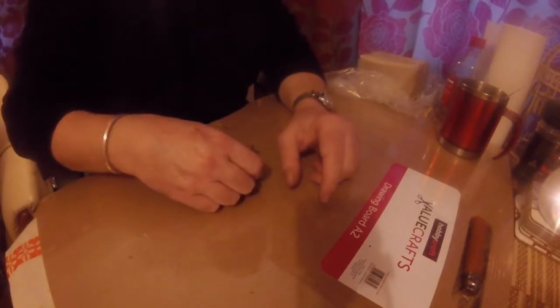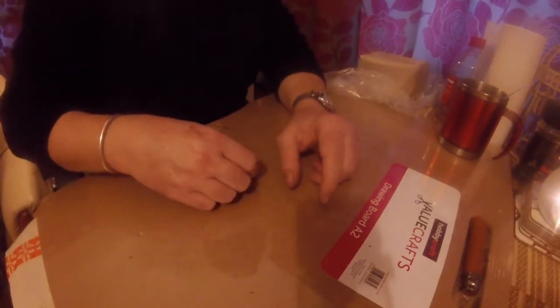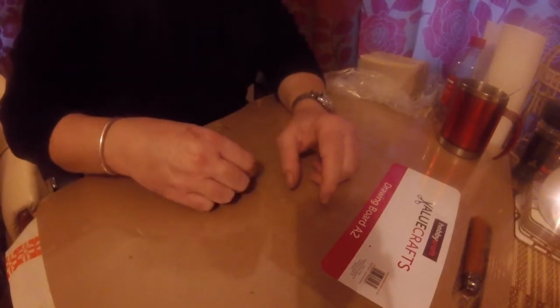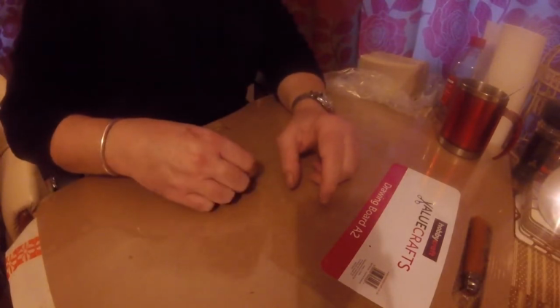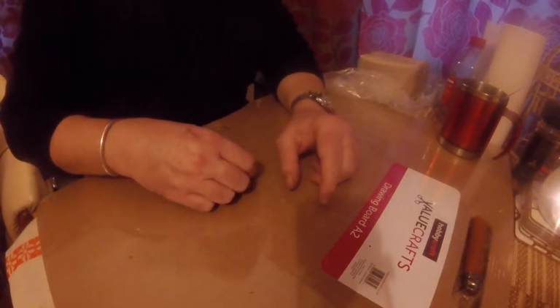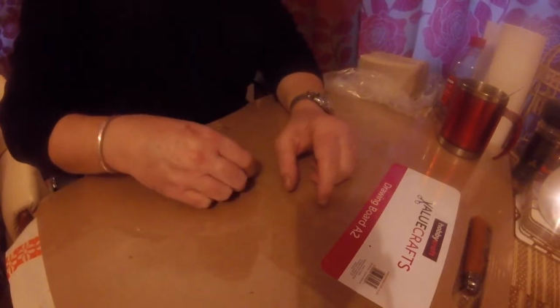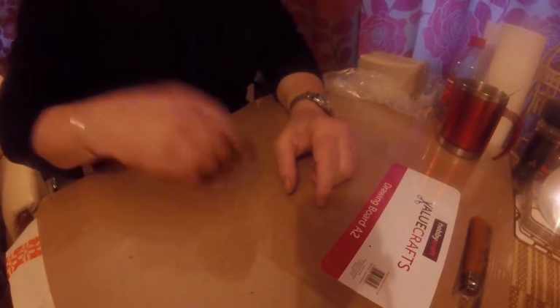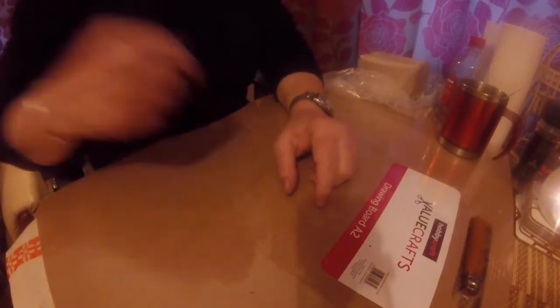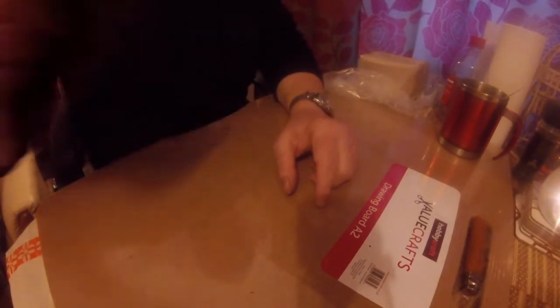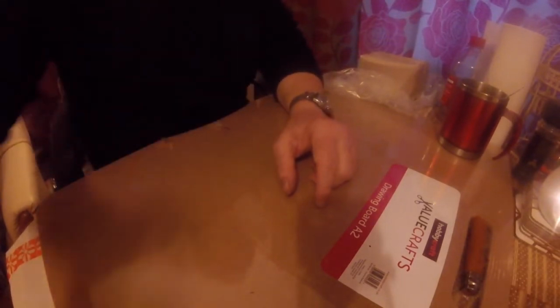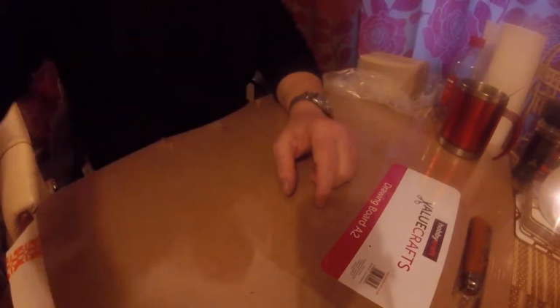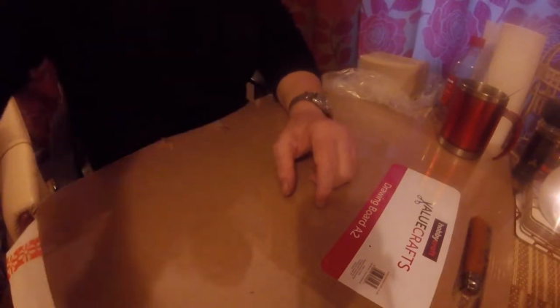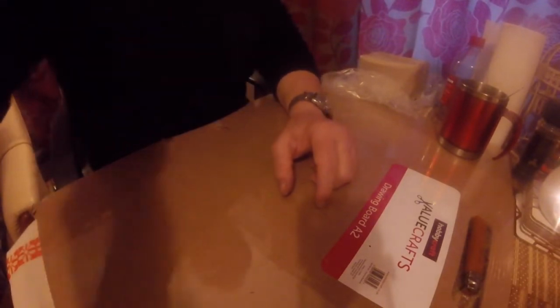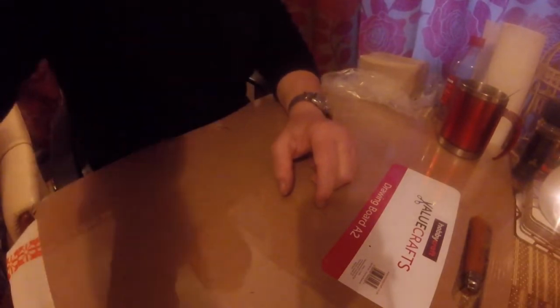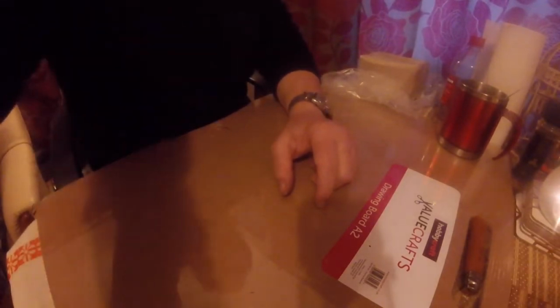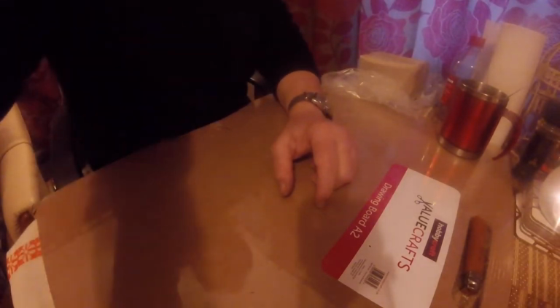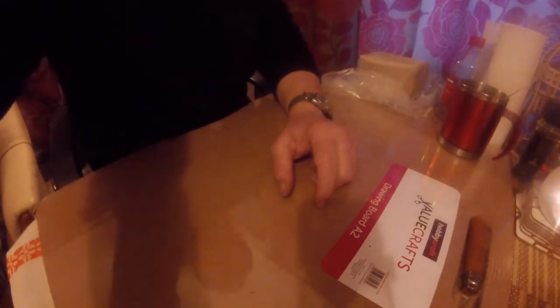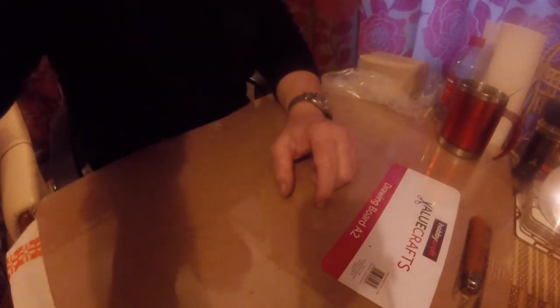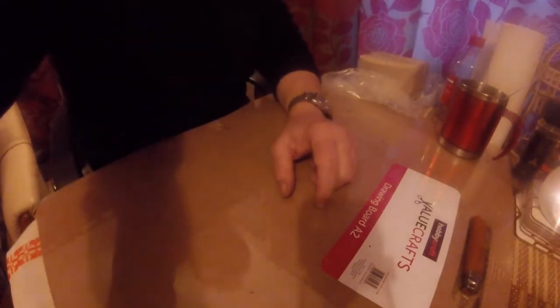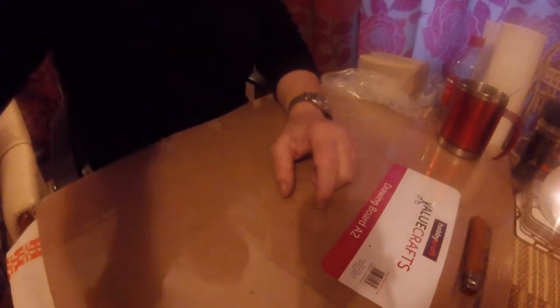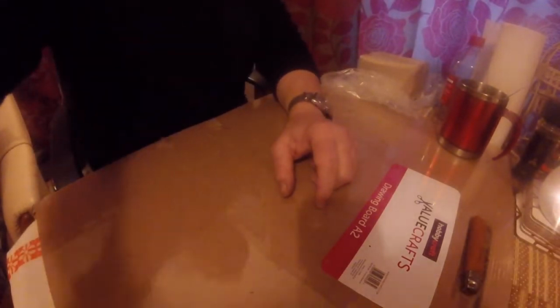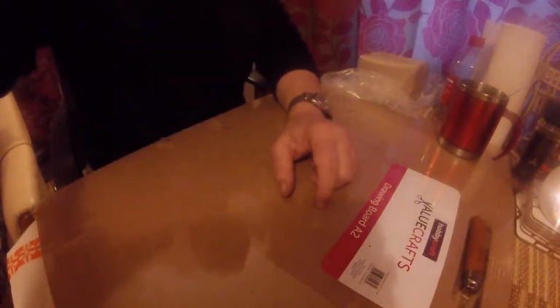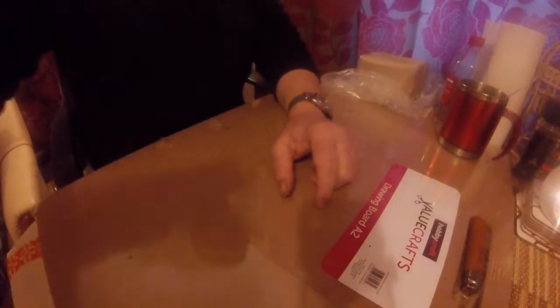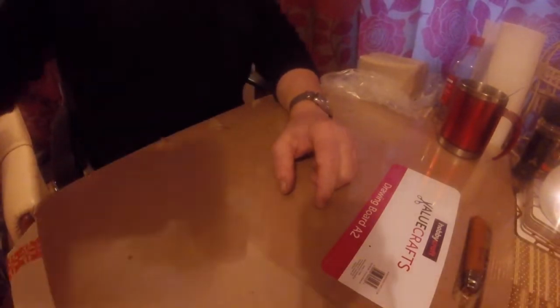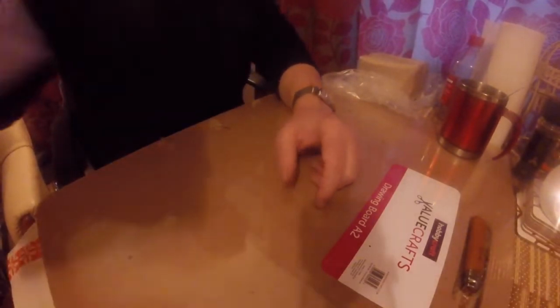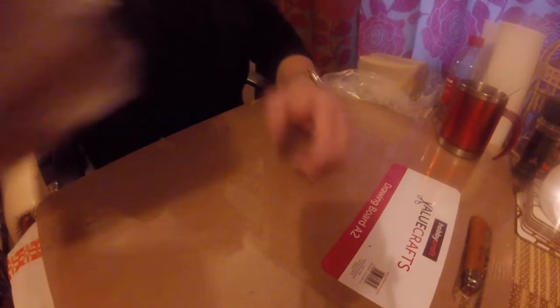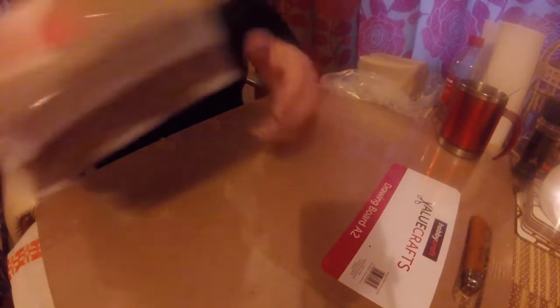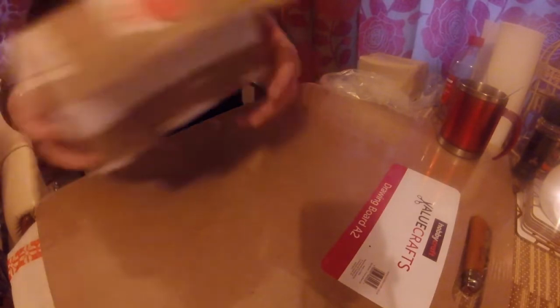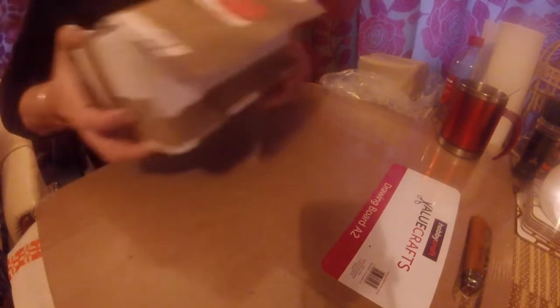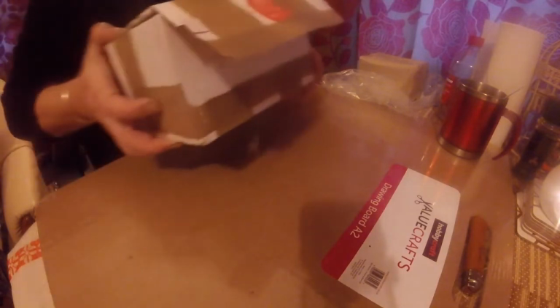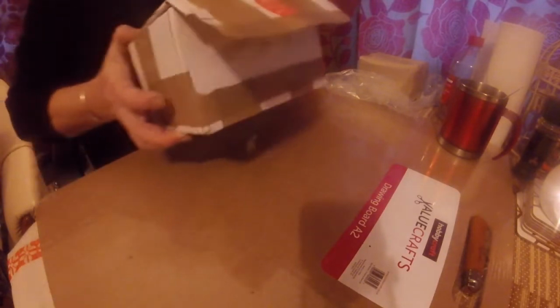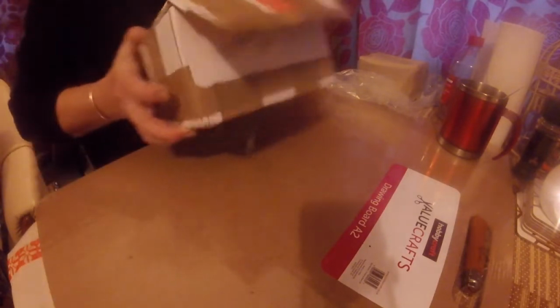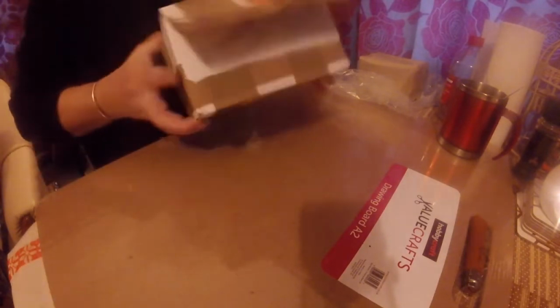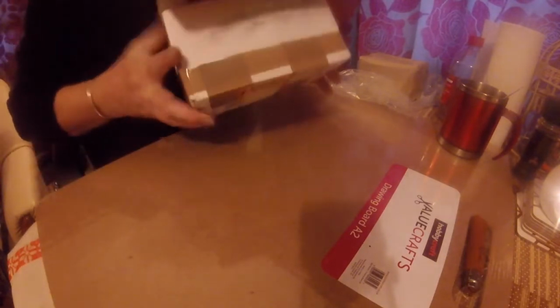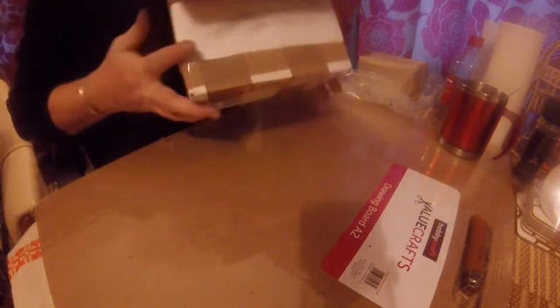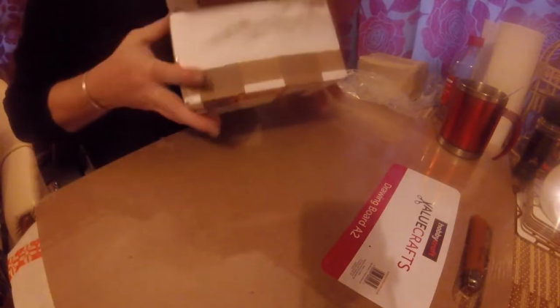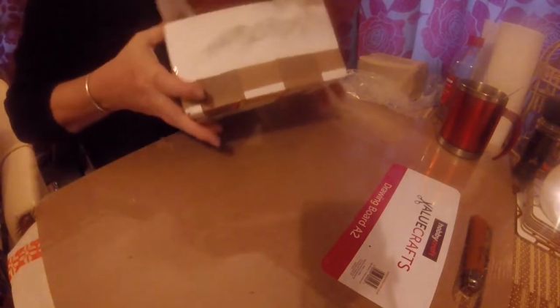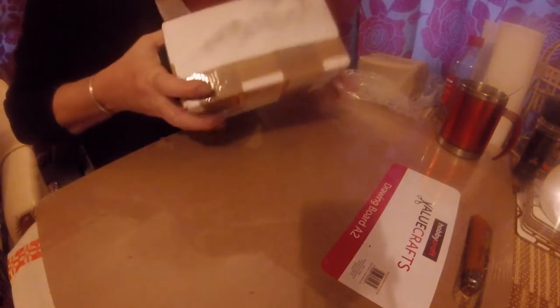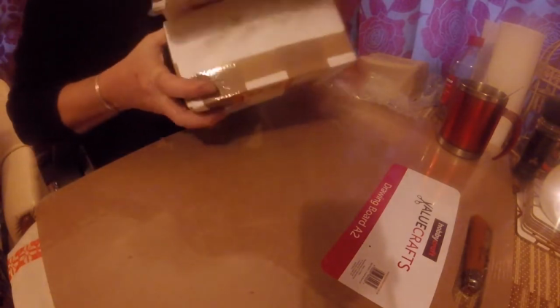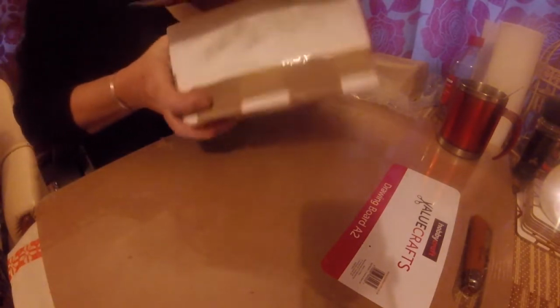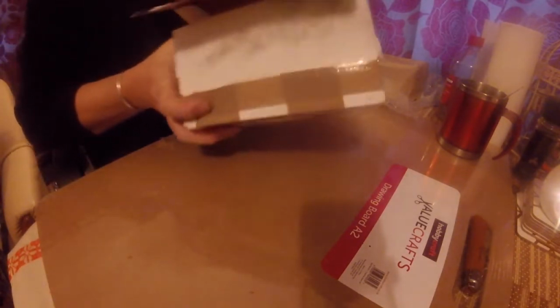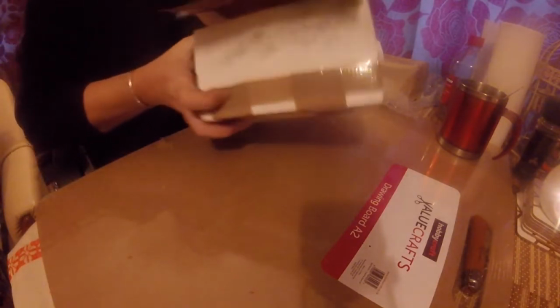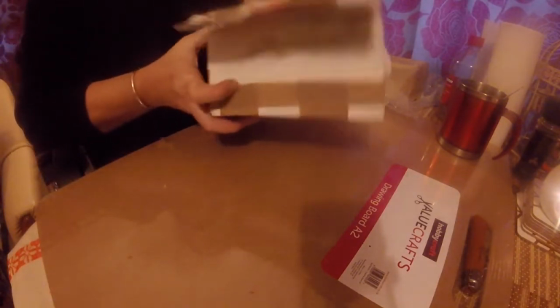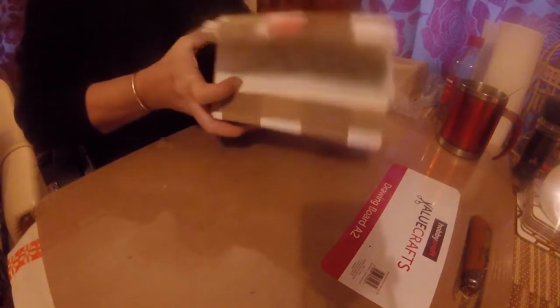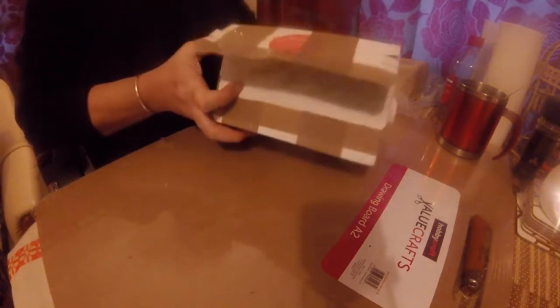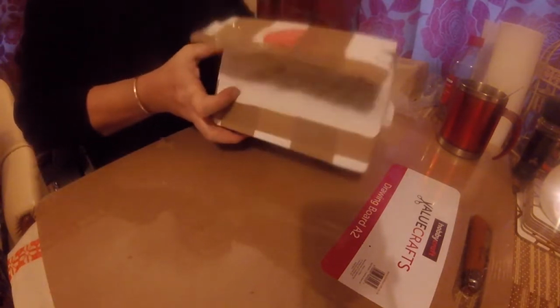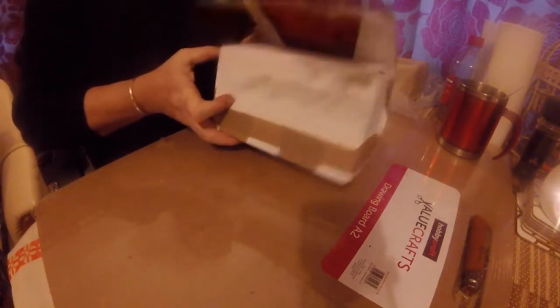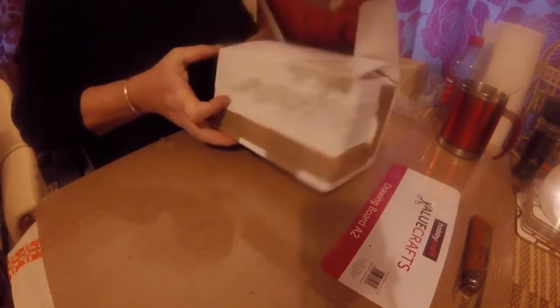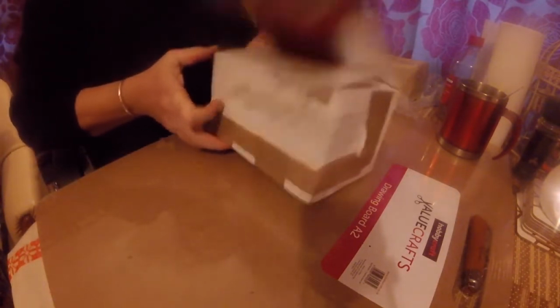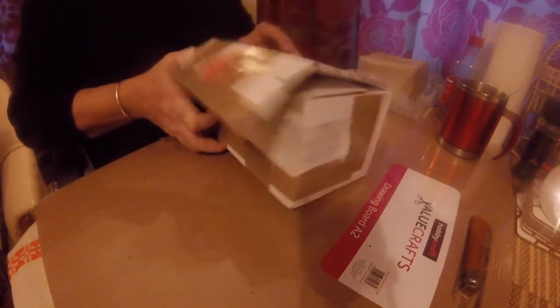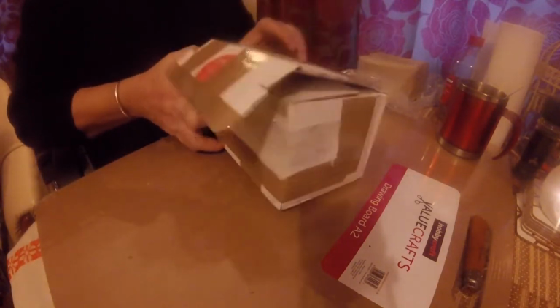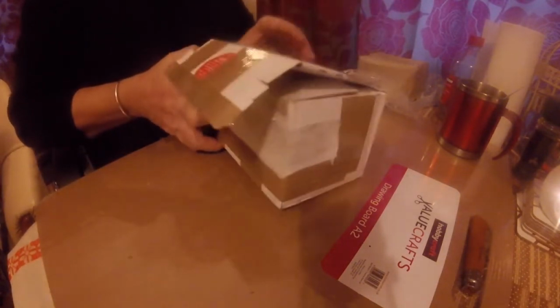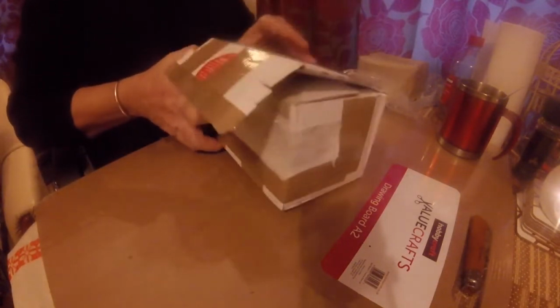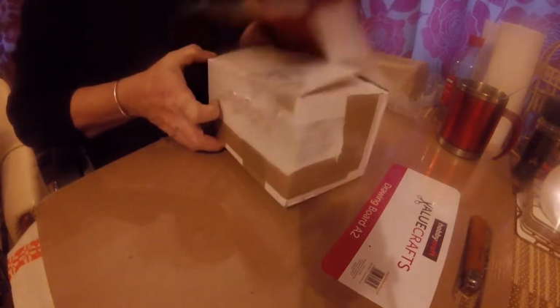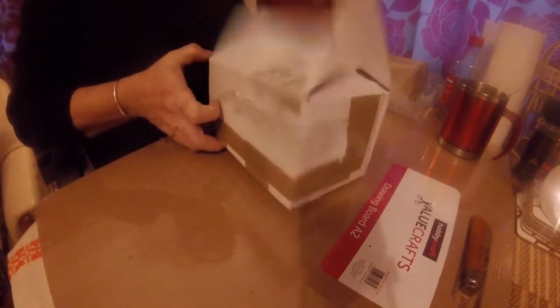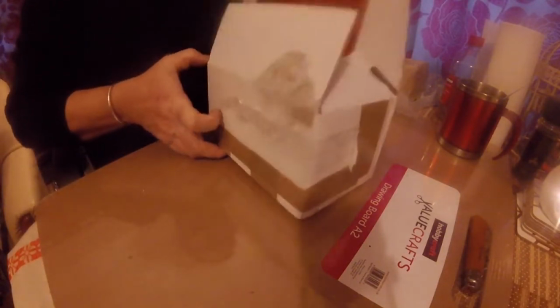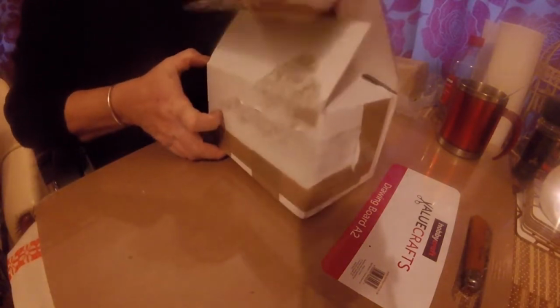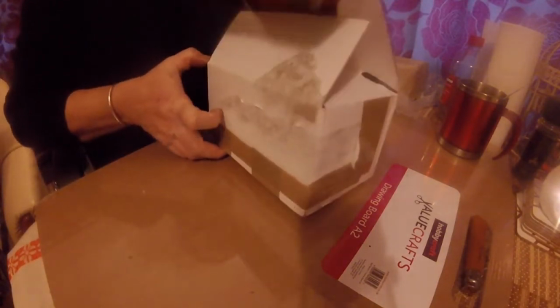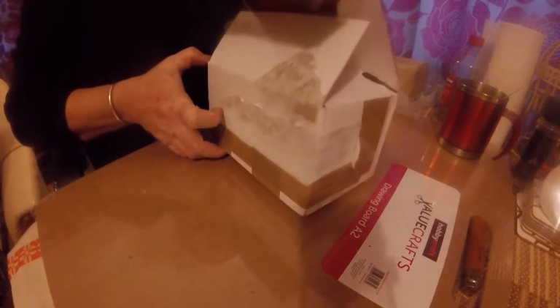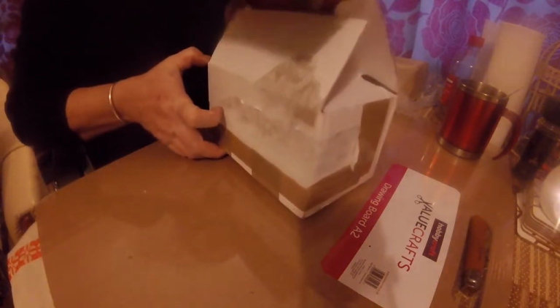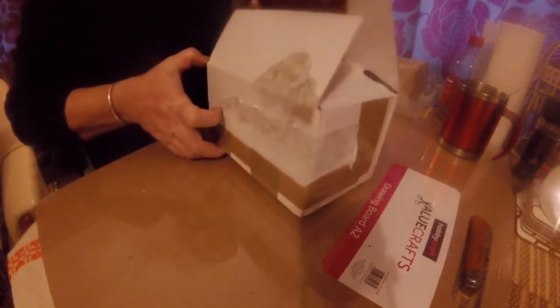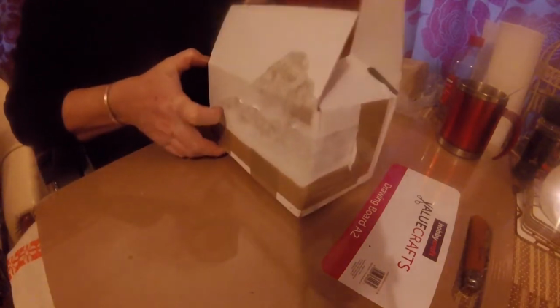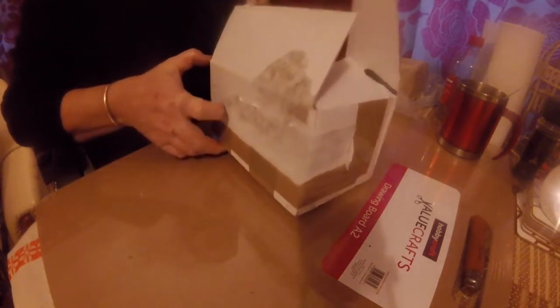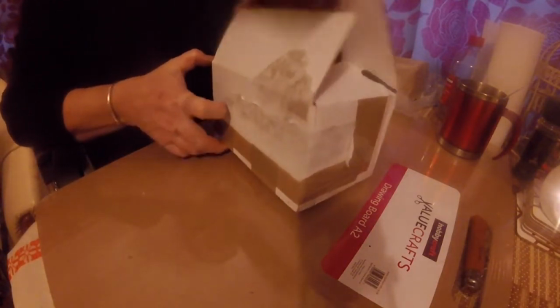So unfortunately no exhaust clamp kit — I had to get a refund, and that took ages. What else have I got? Well I've already opened this one because this came the other day as well.